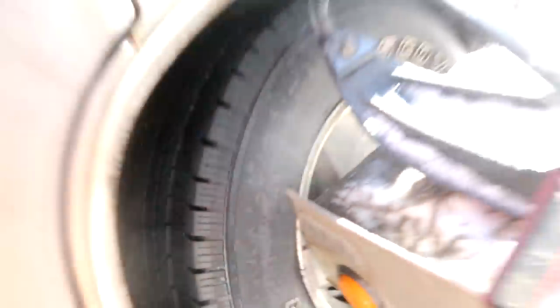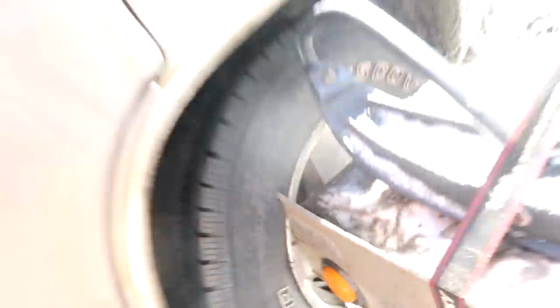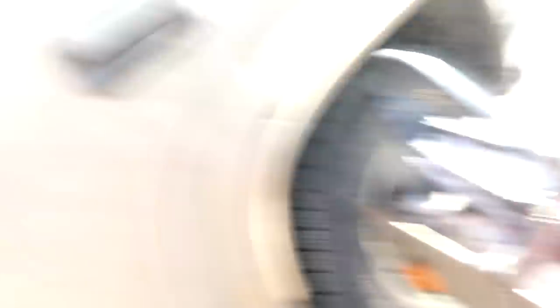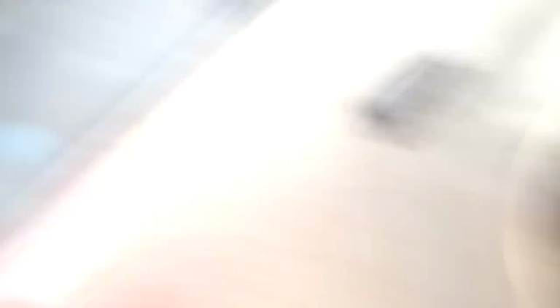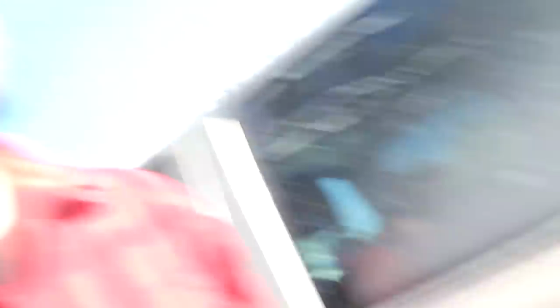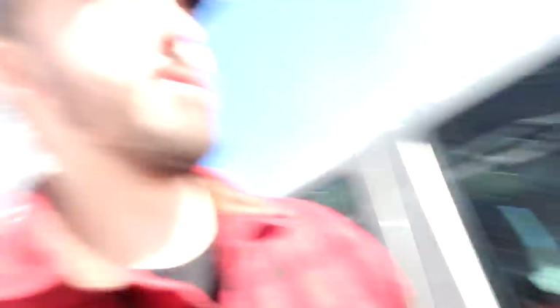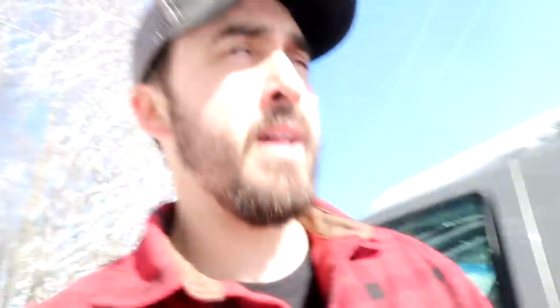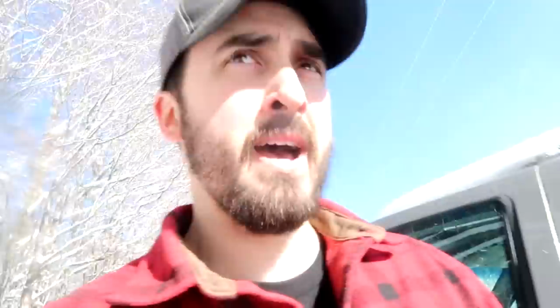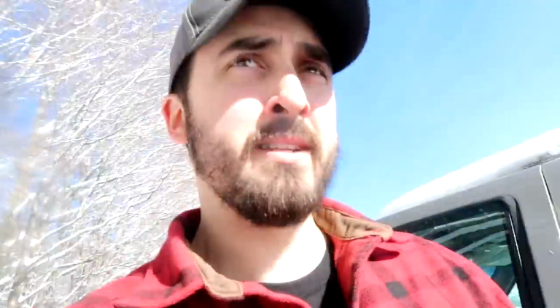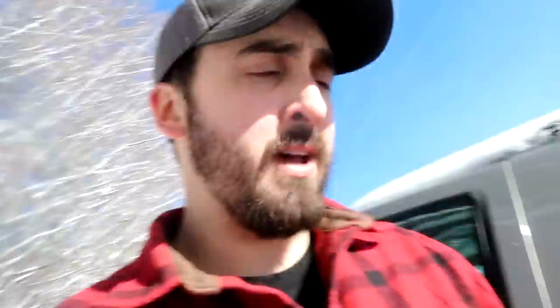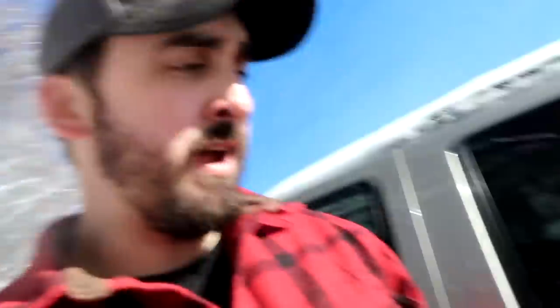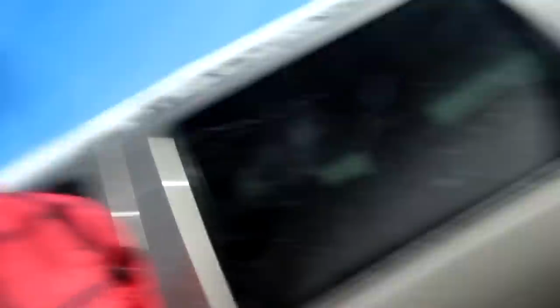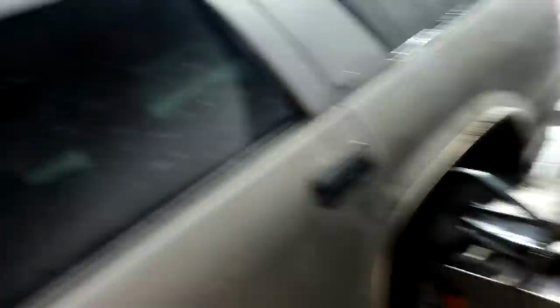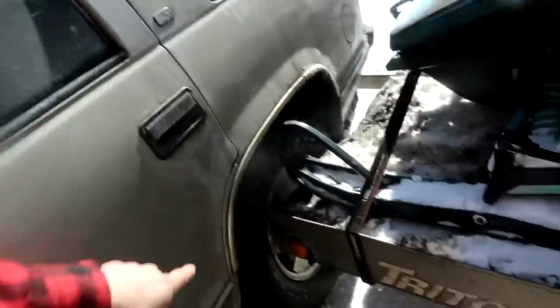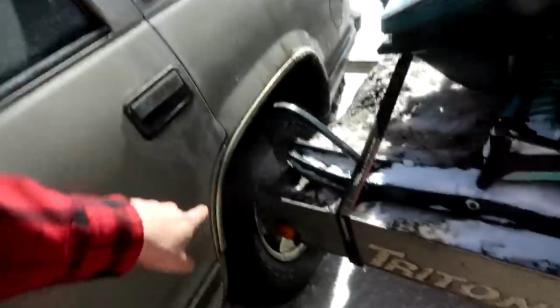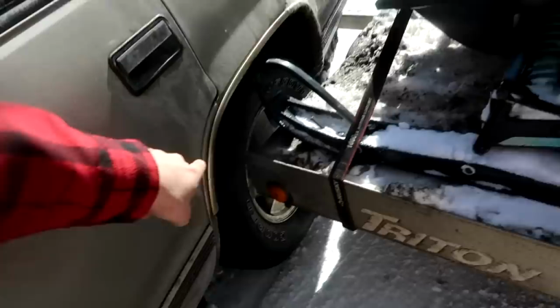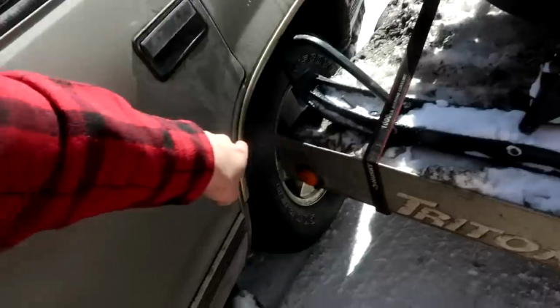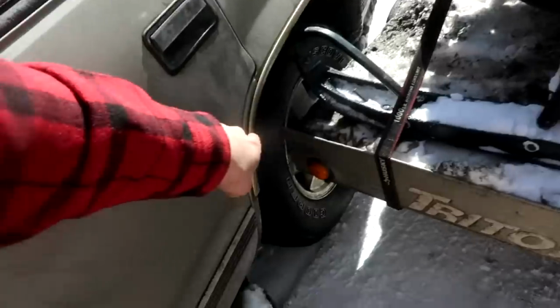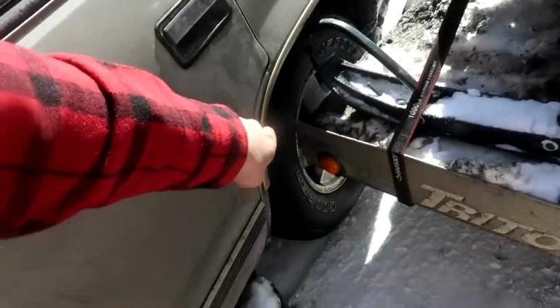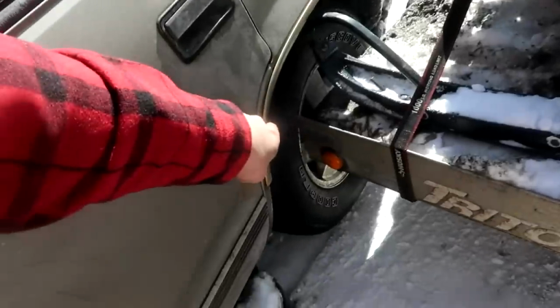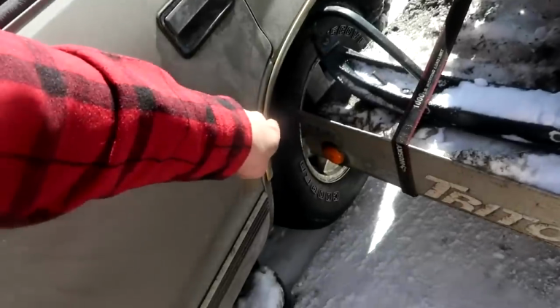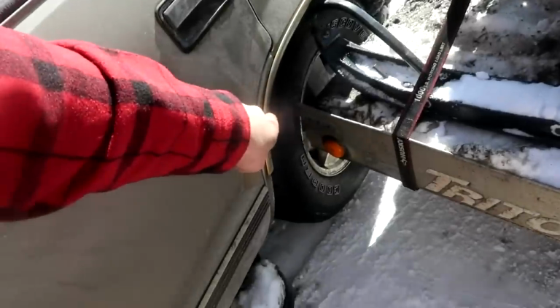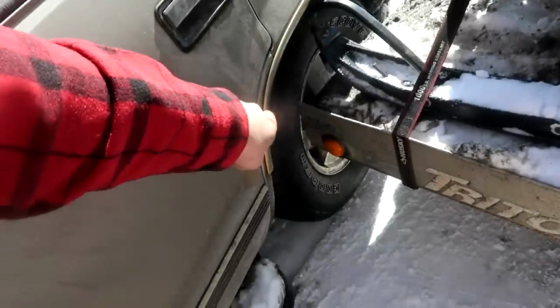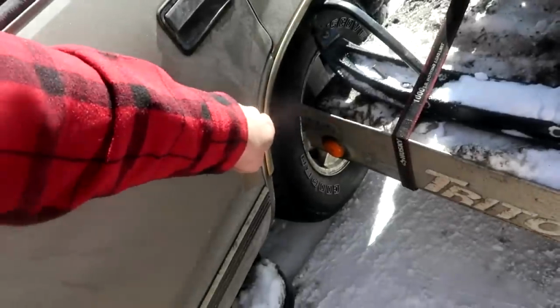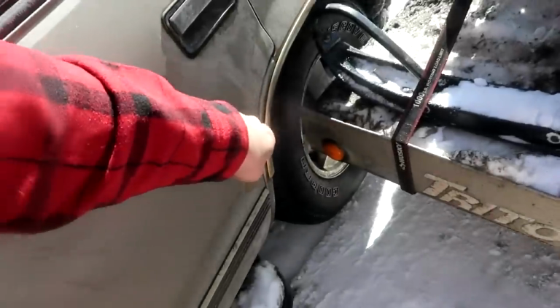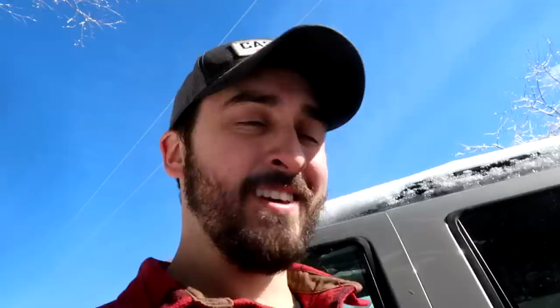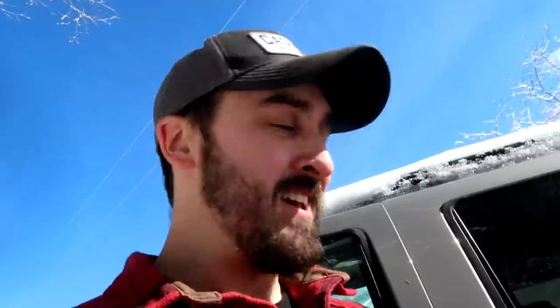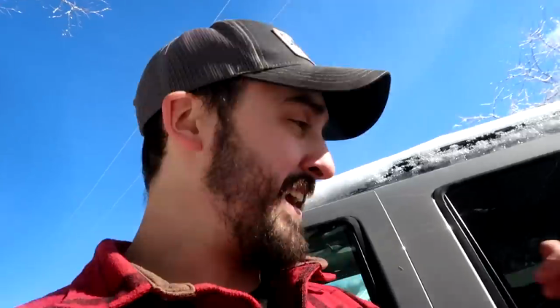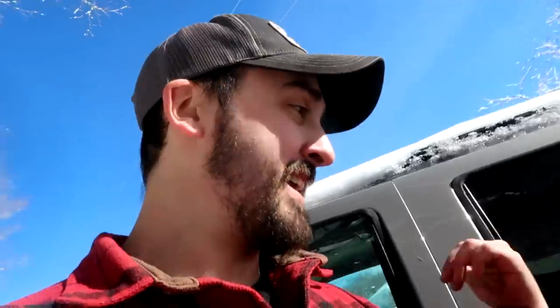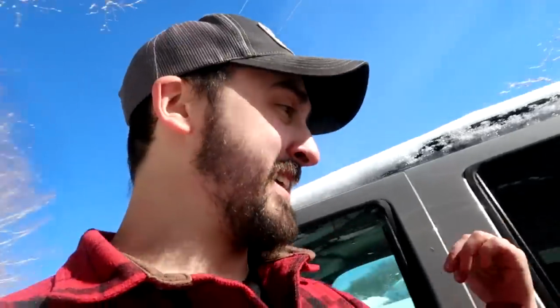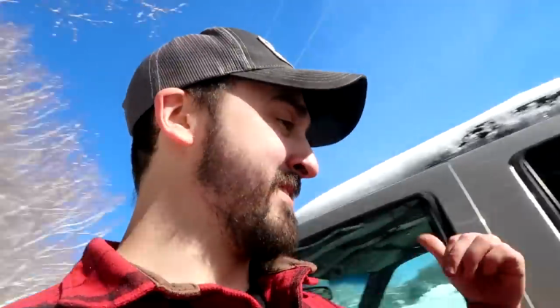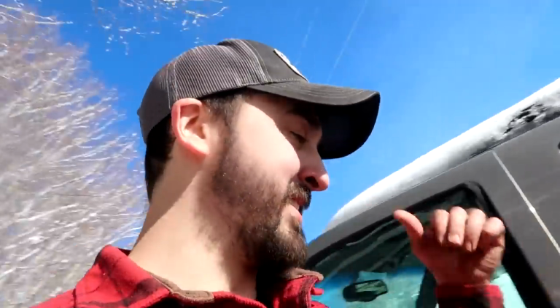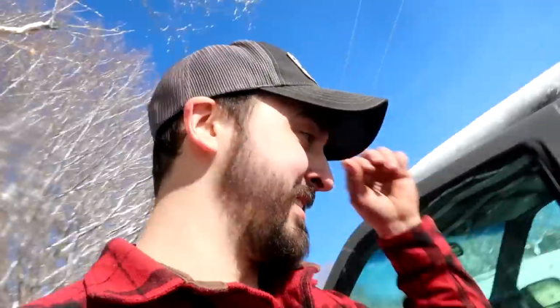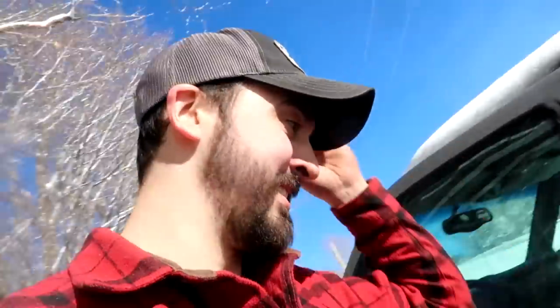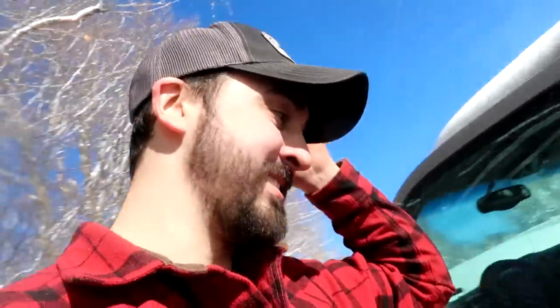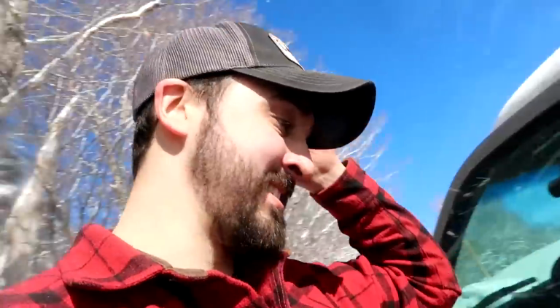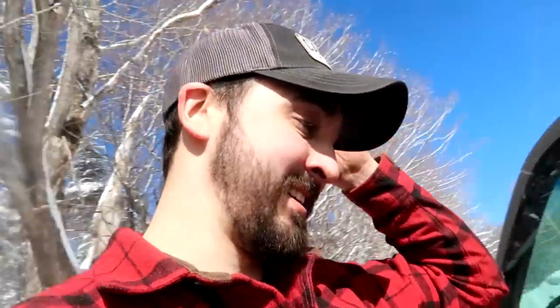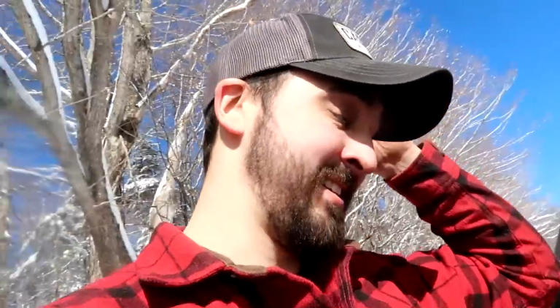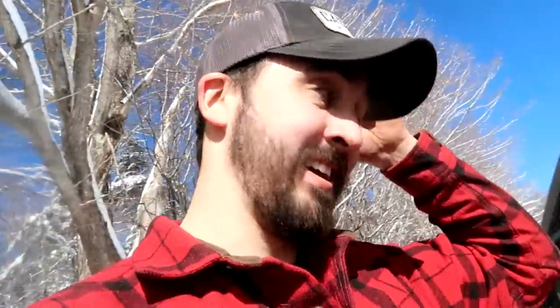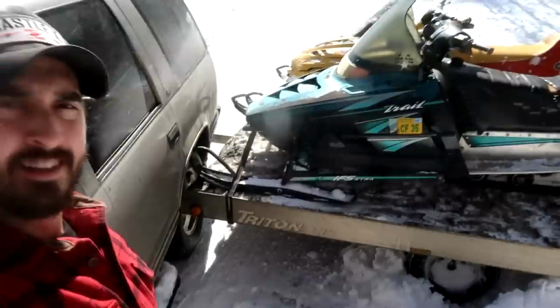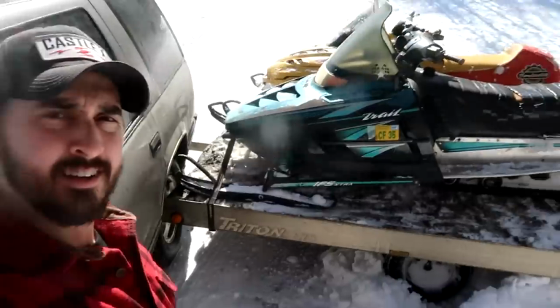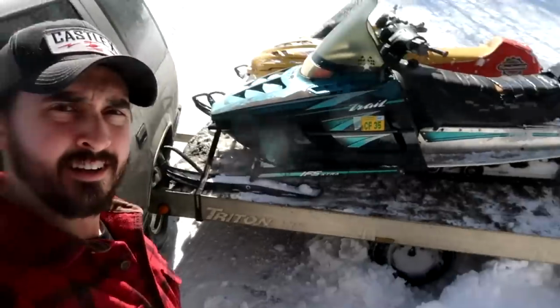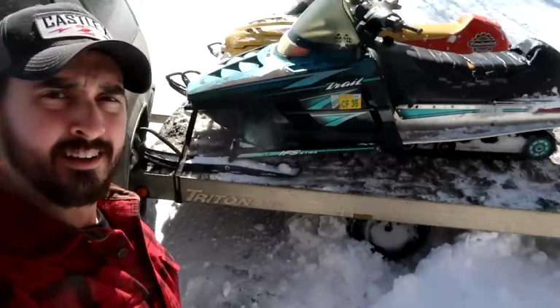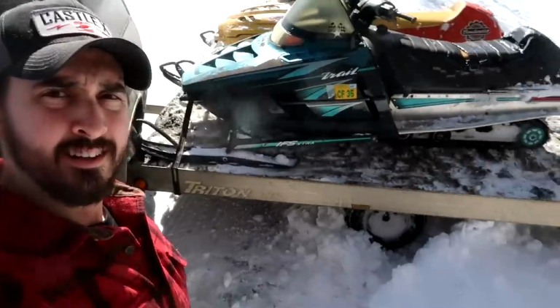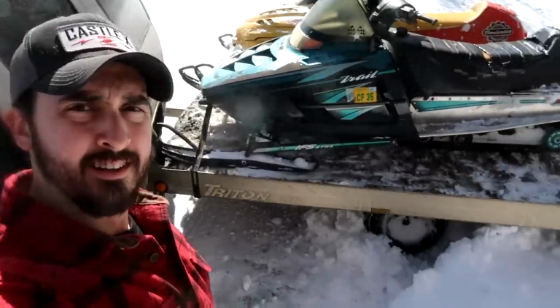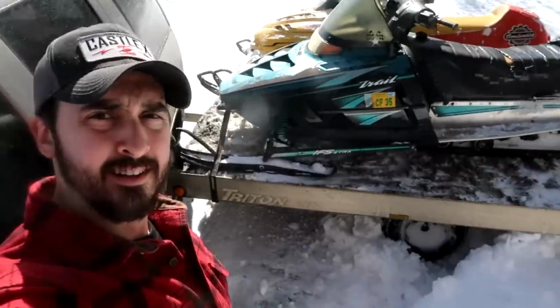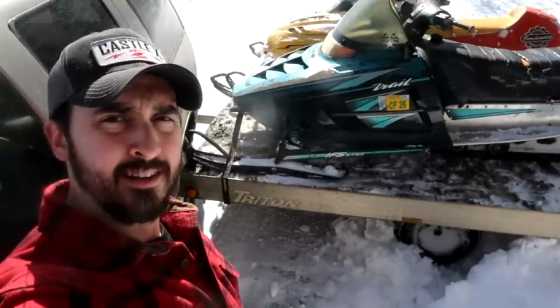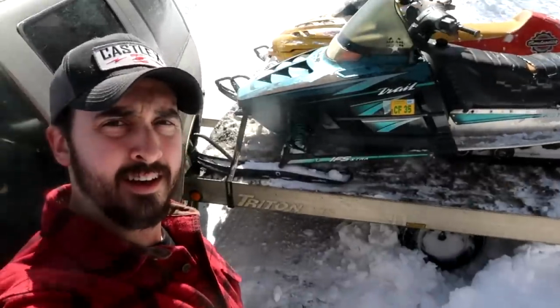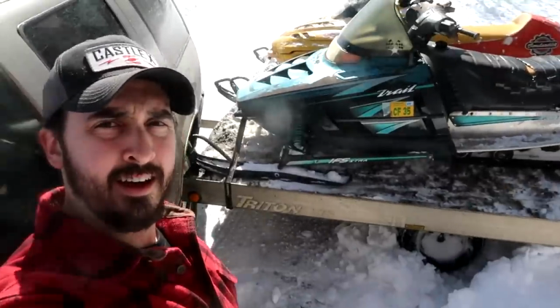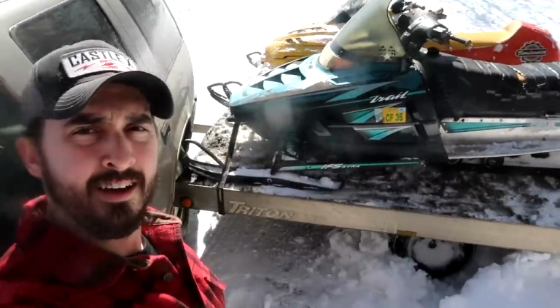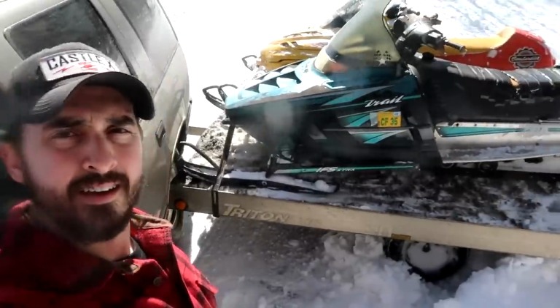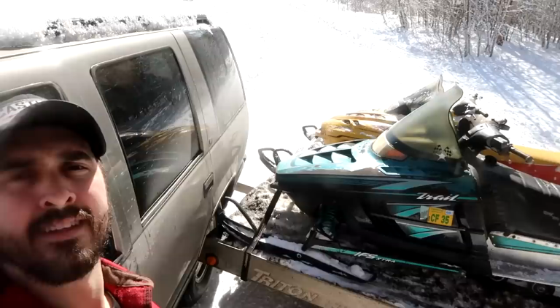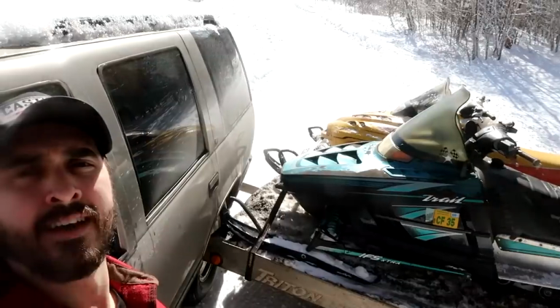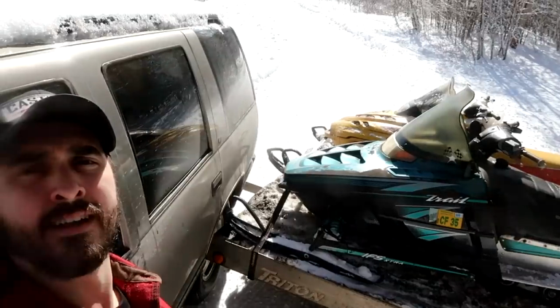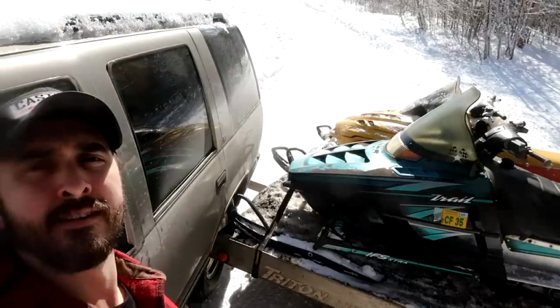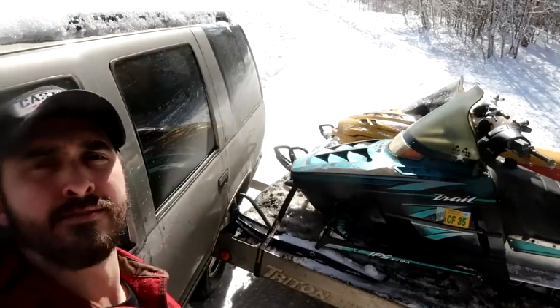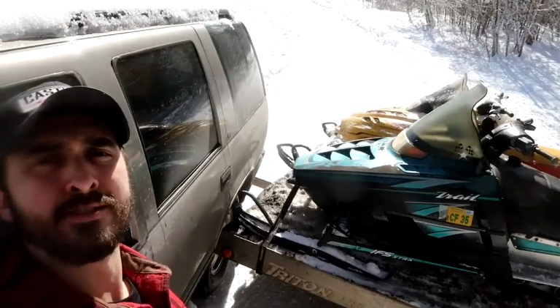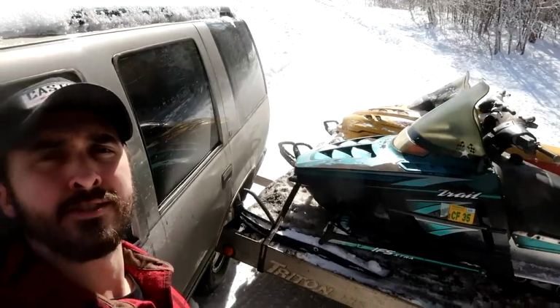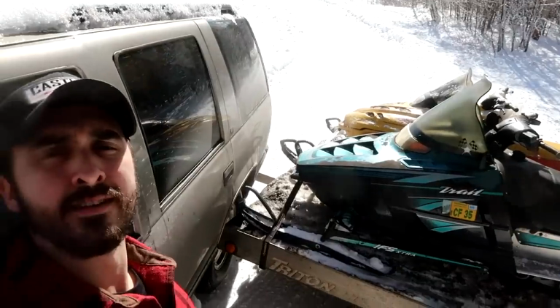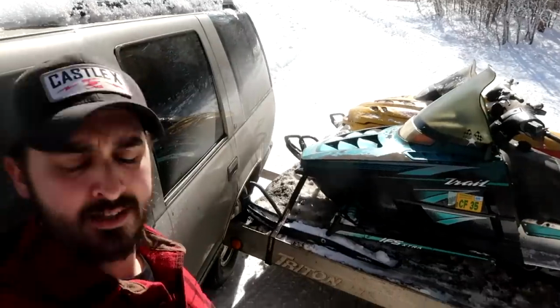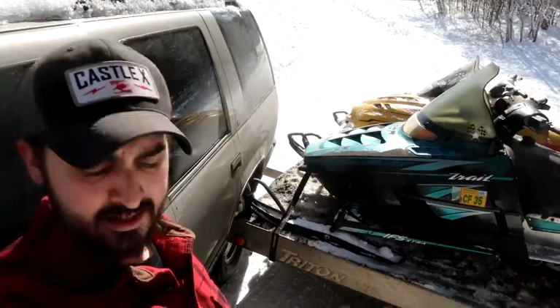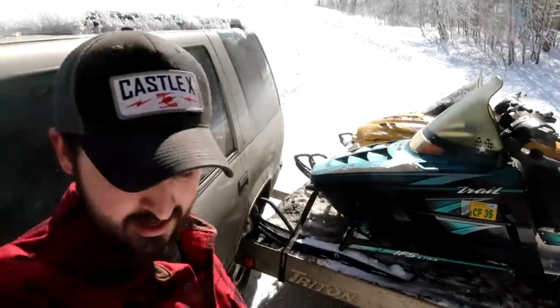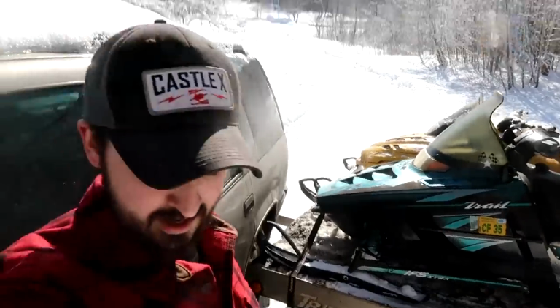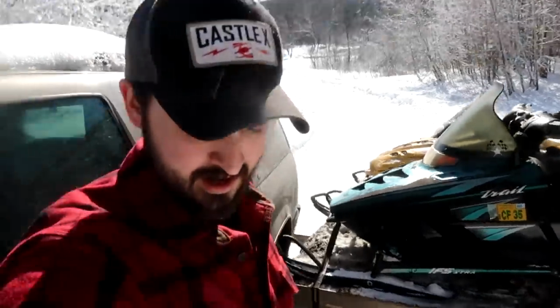Definite flat tire now — it's punctured right through it. I gotta get rid of this thing. Look at that. That ain't what you like to see.